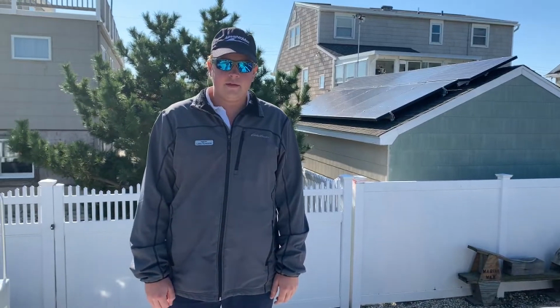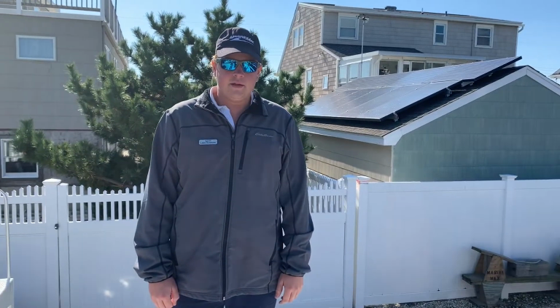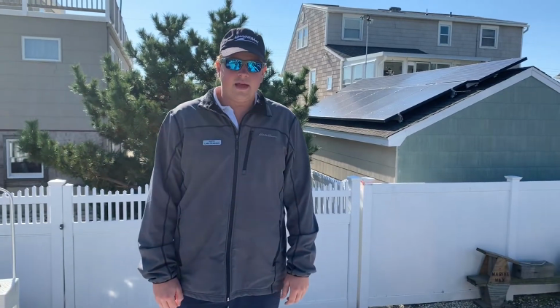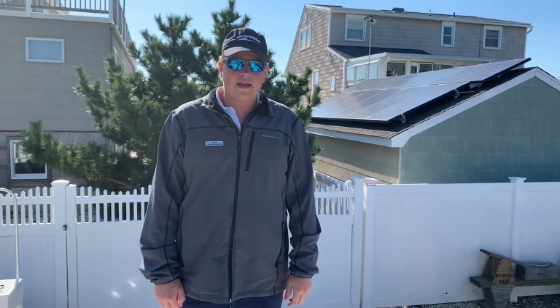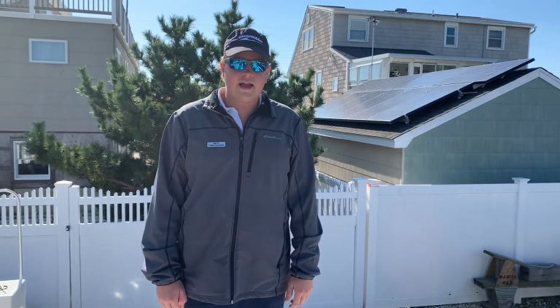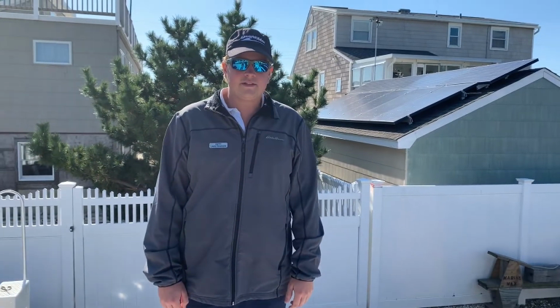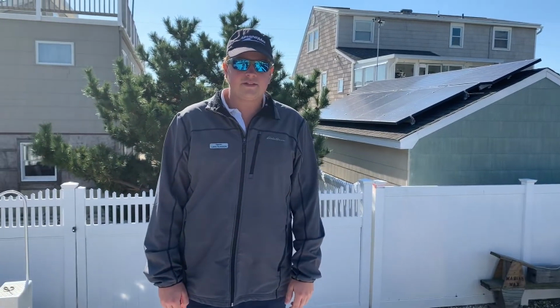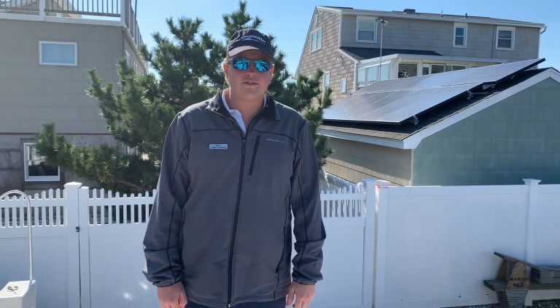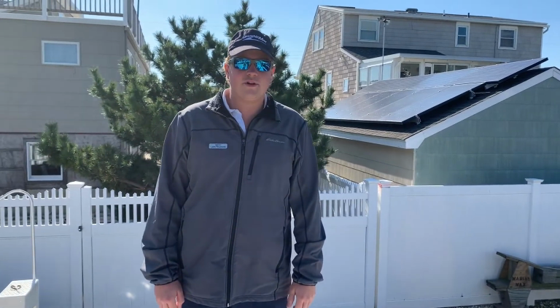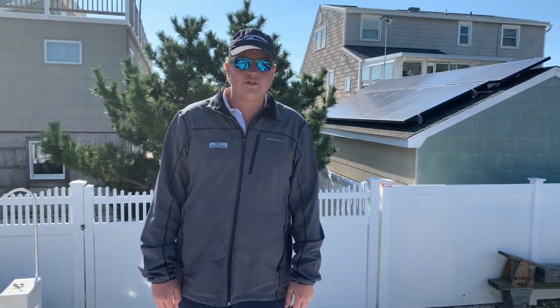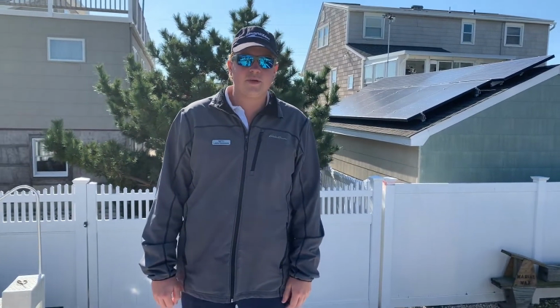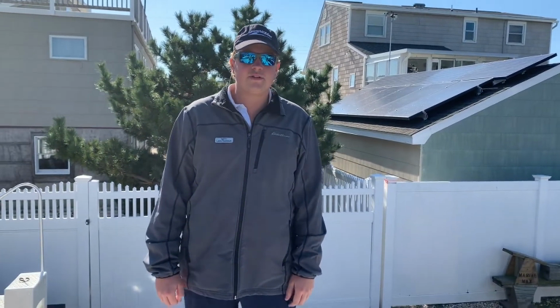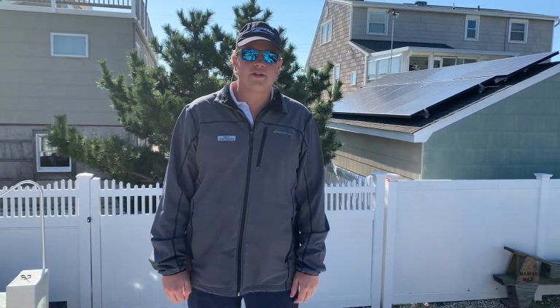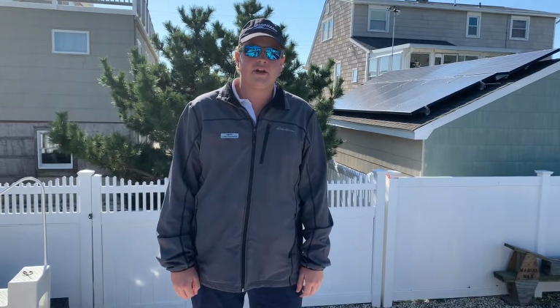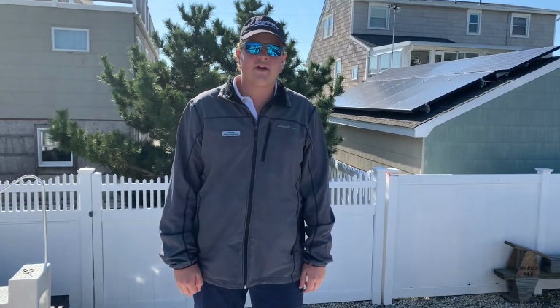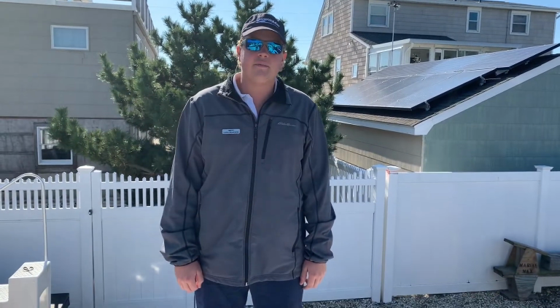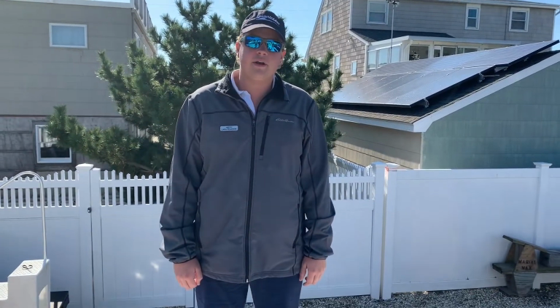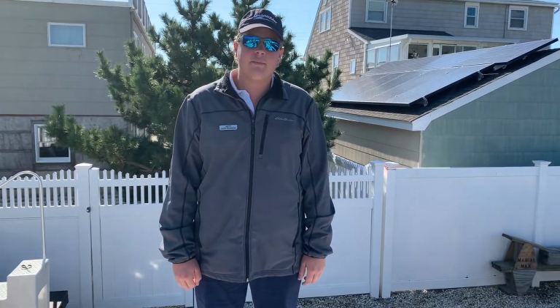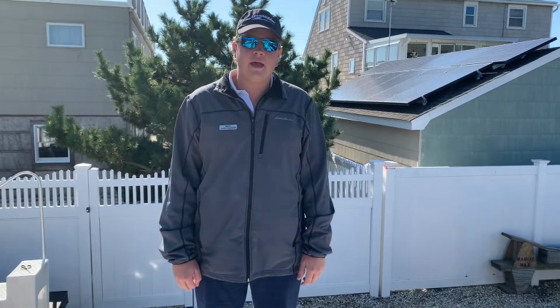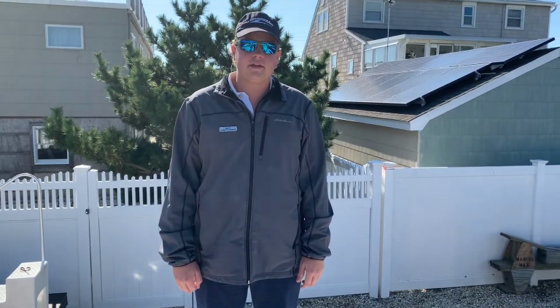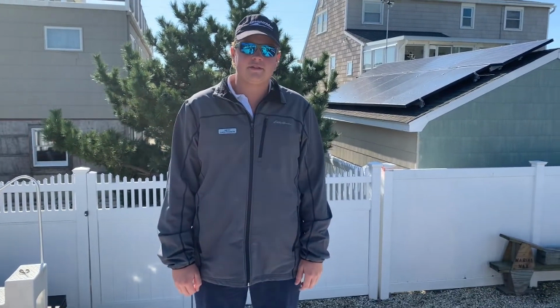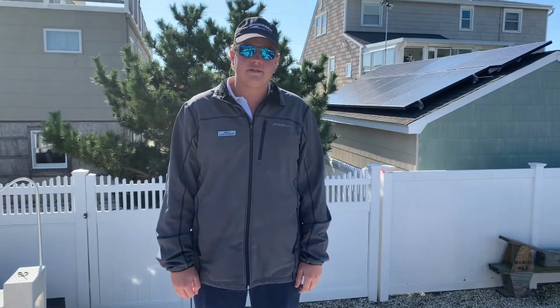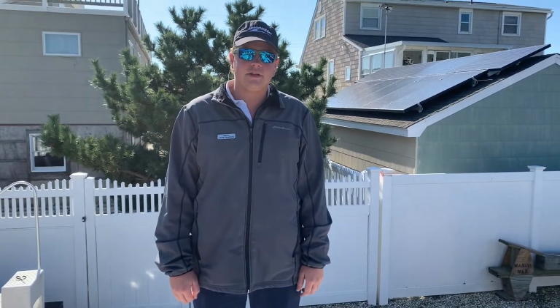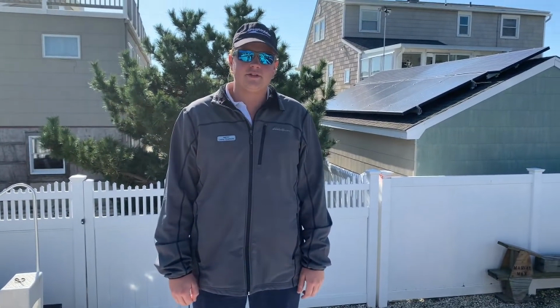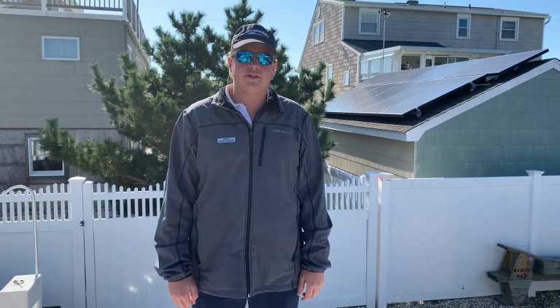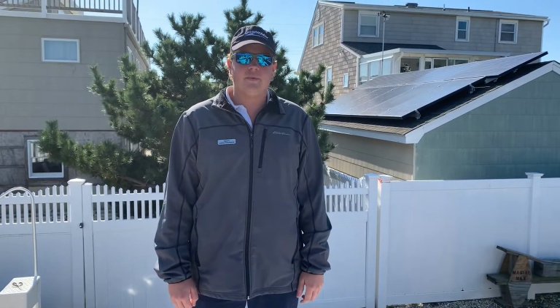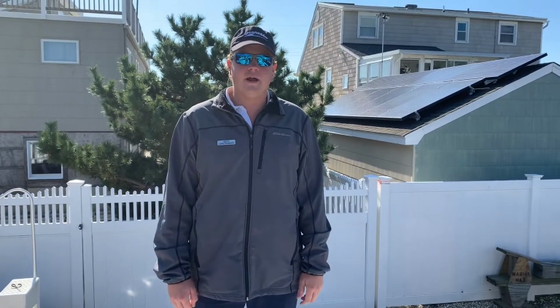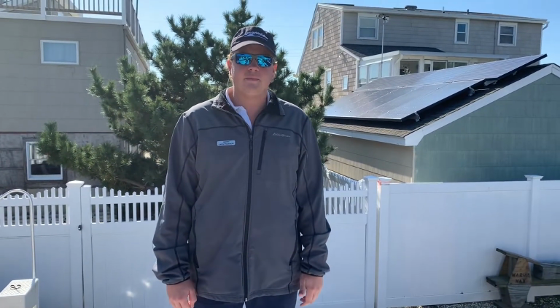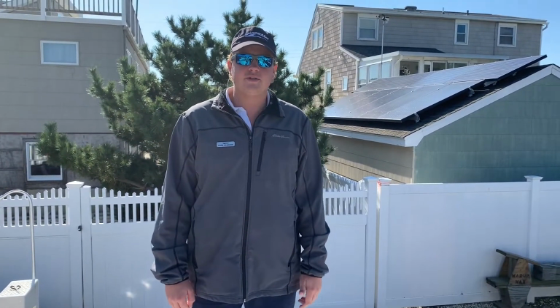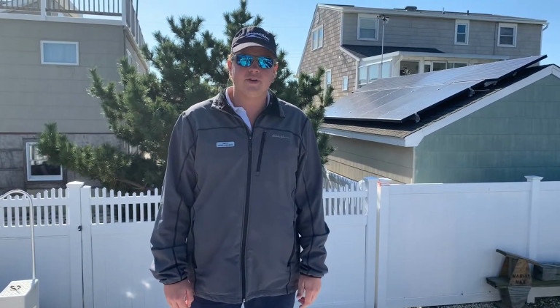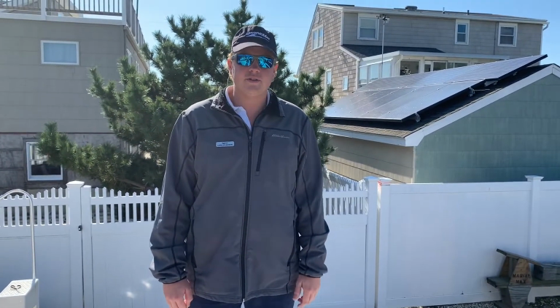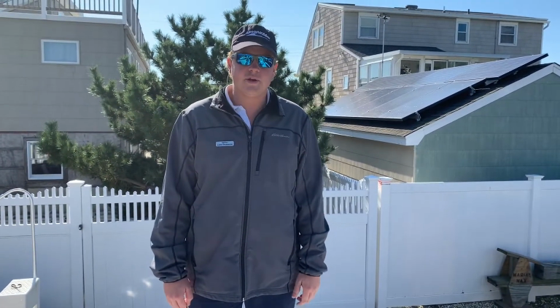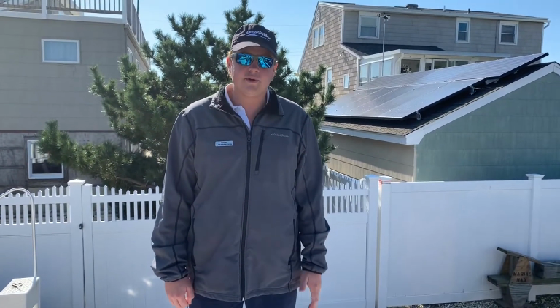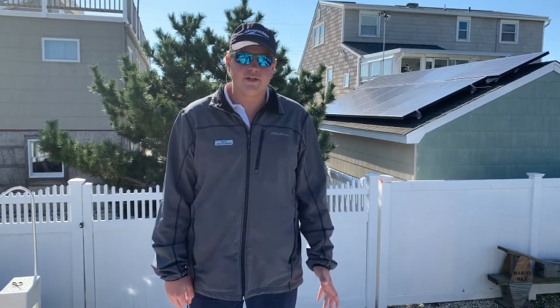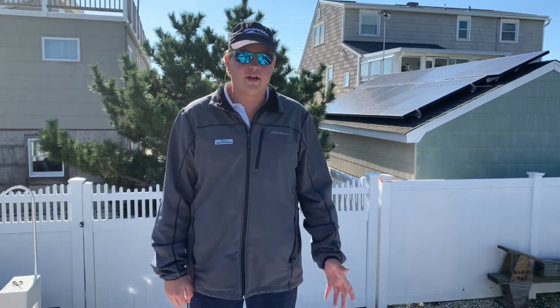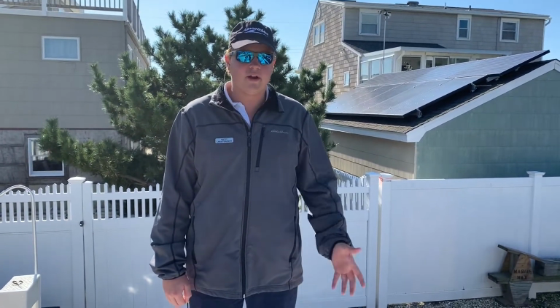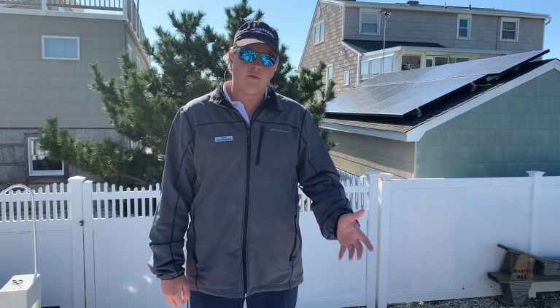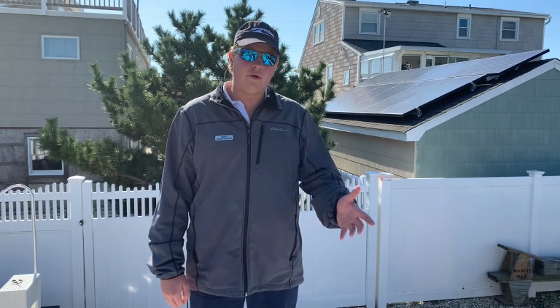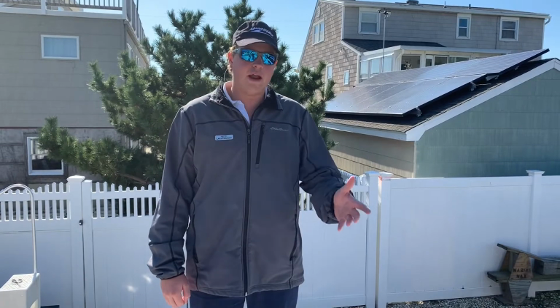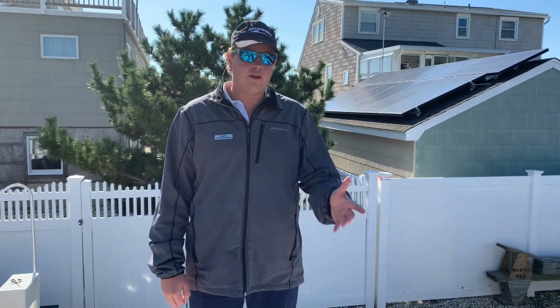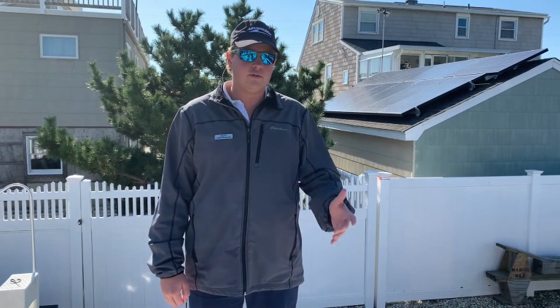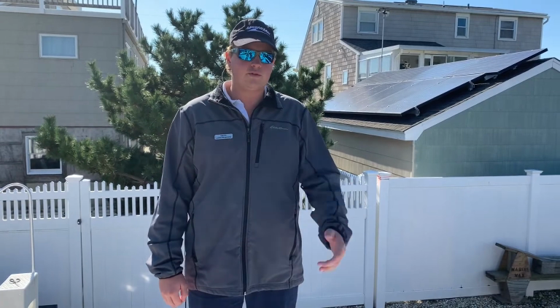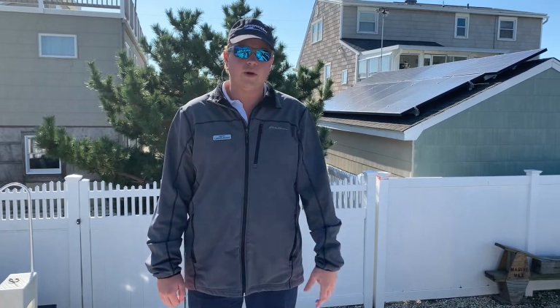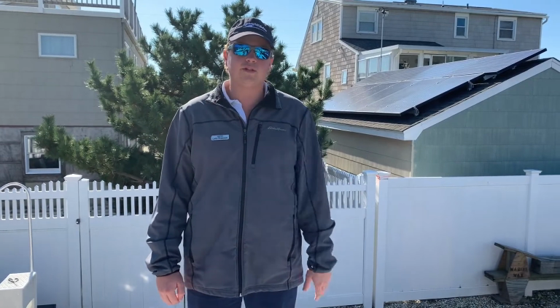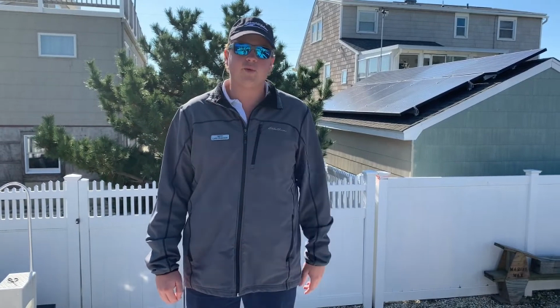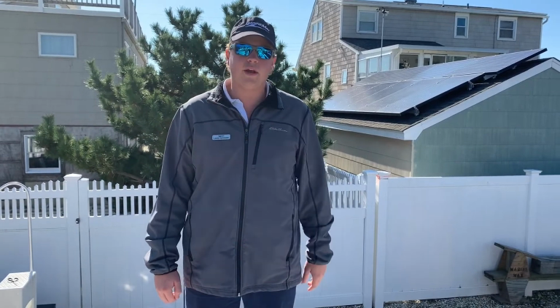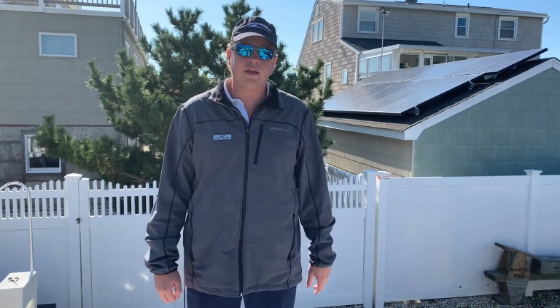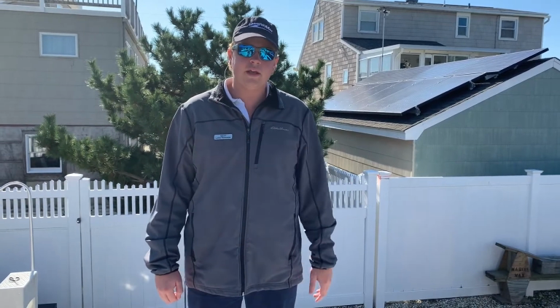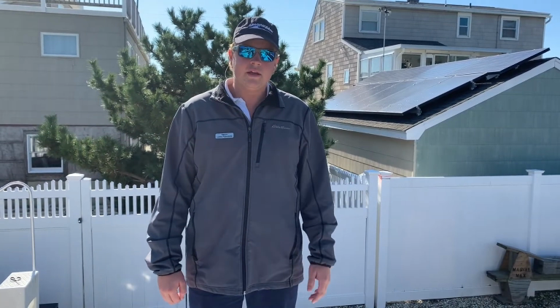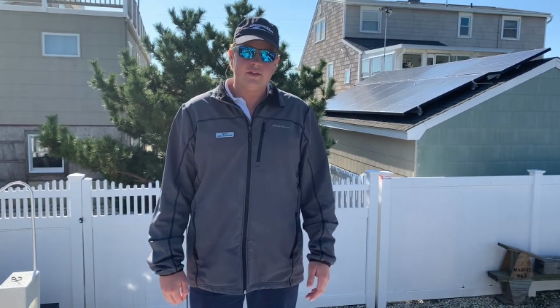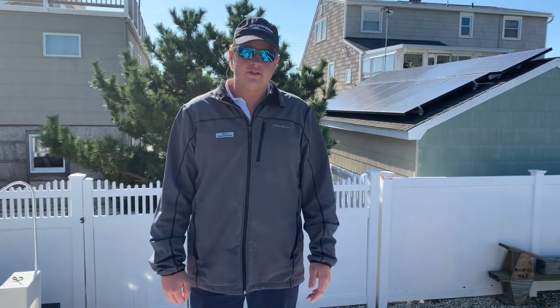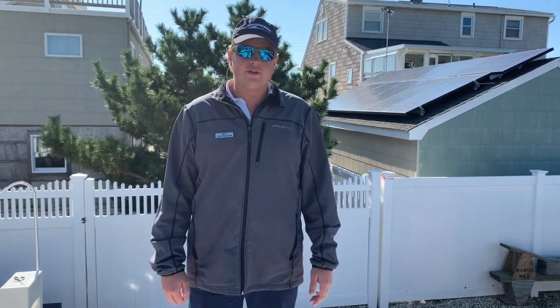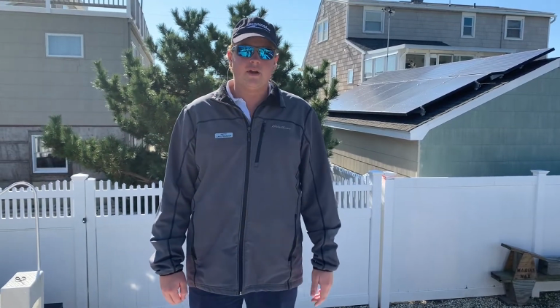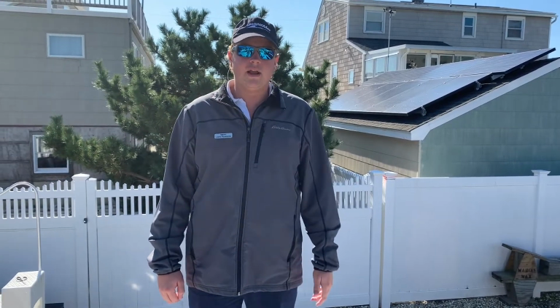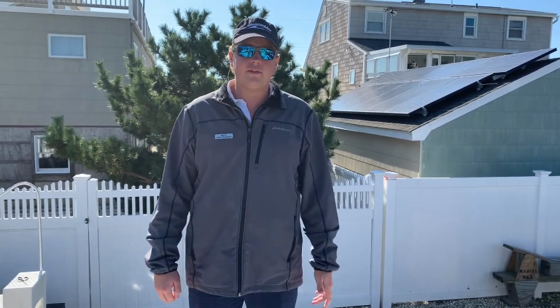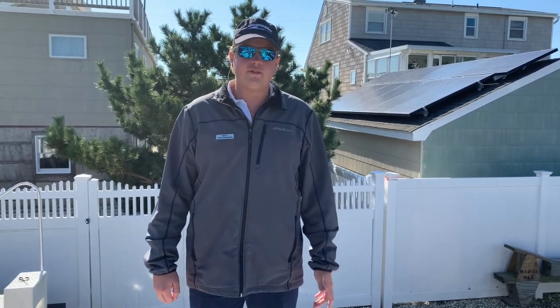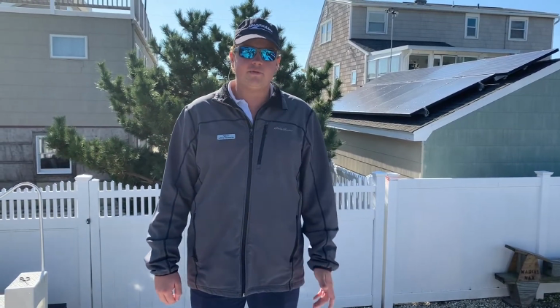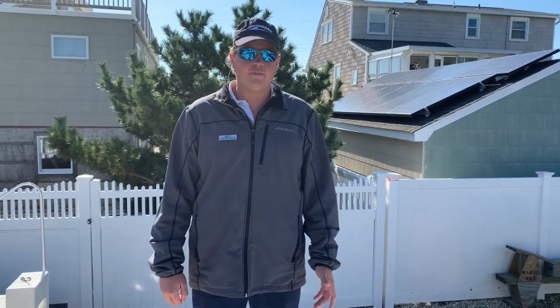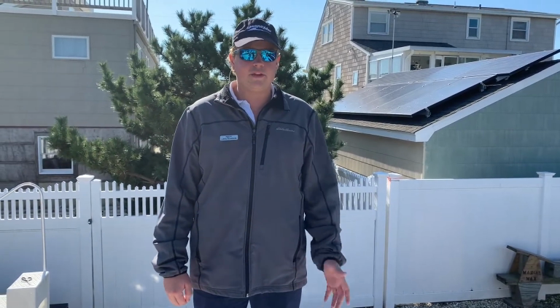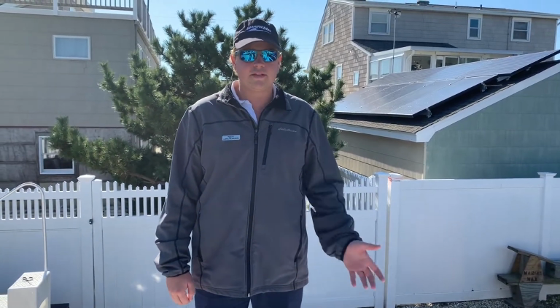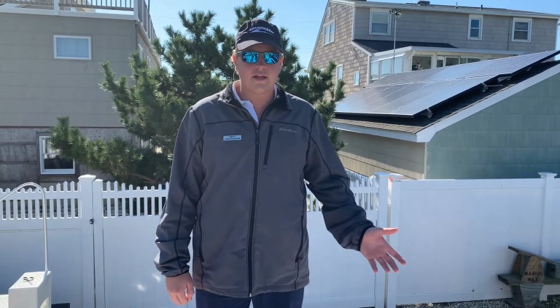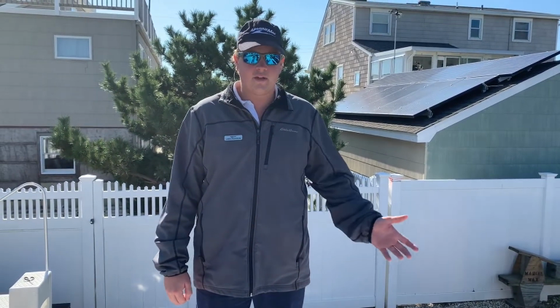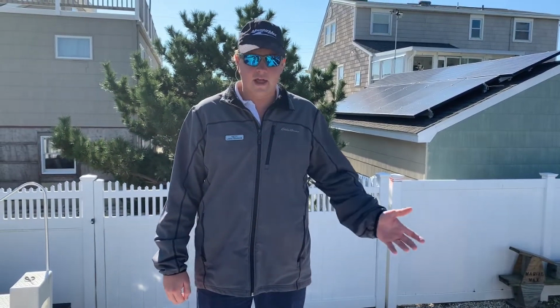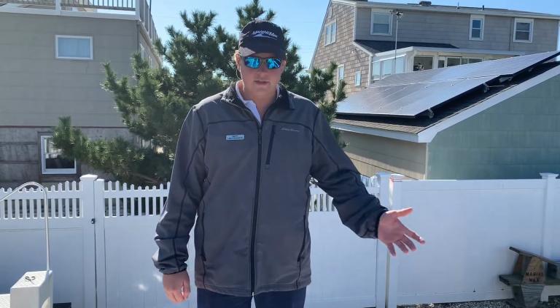Hi guys, this is Lars Pearson here at MarineMax in Ship Bottom, New Jersey, and we're standing on our brand new 2020 Sea Ray 250 SLX.